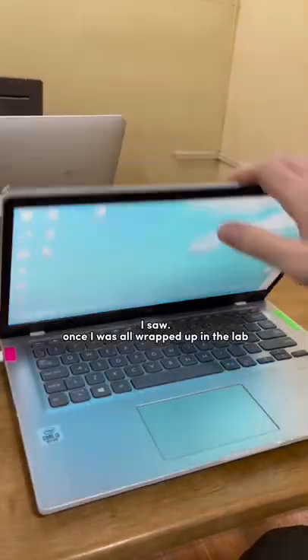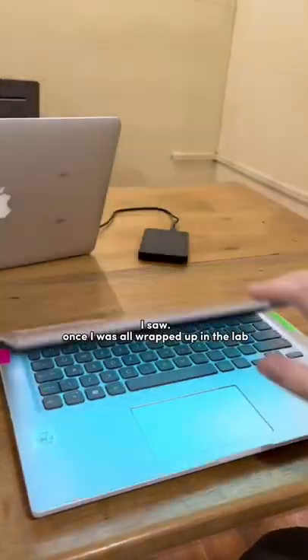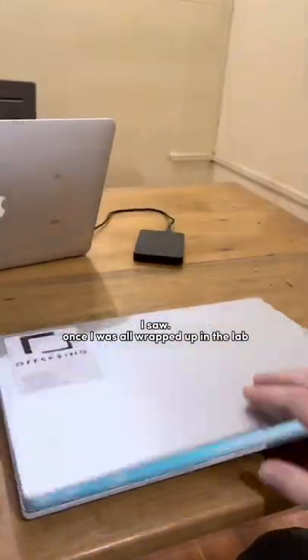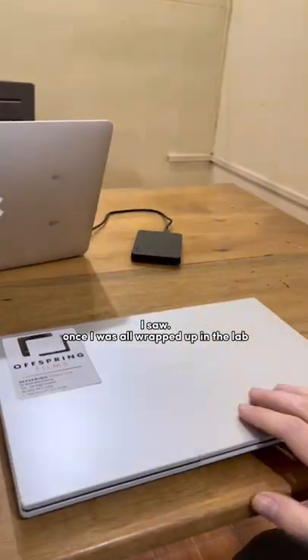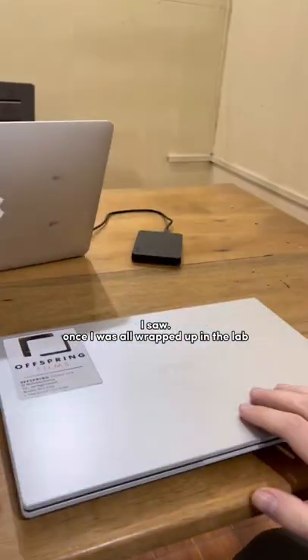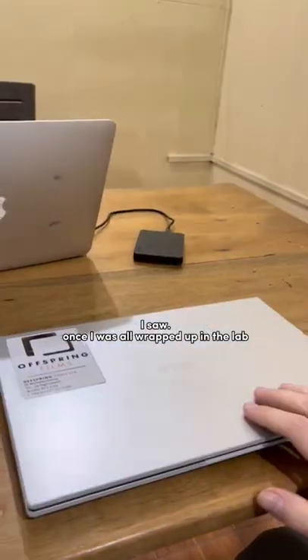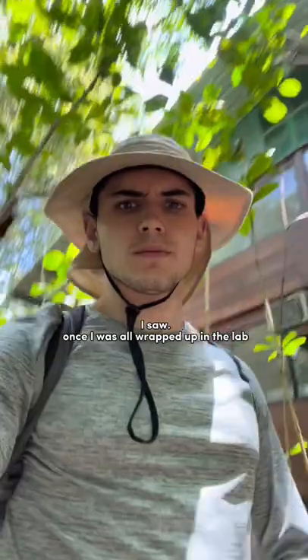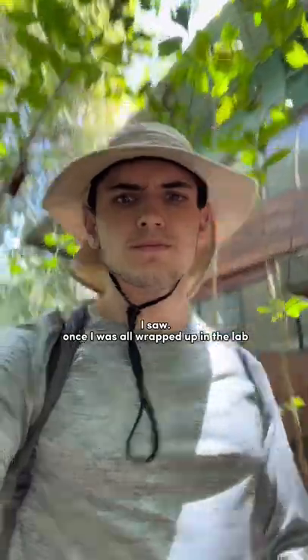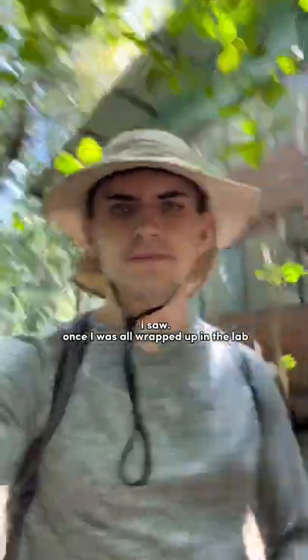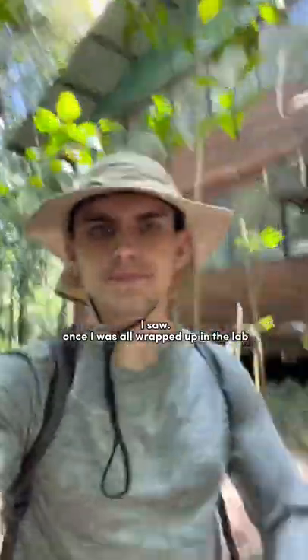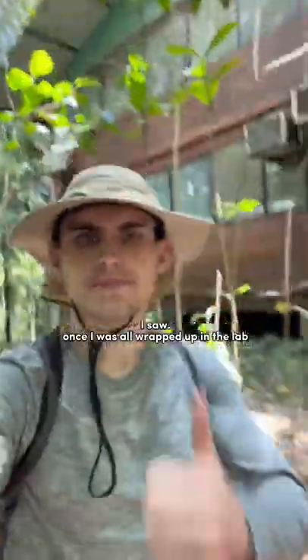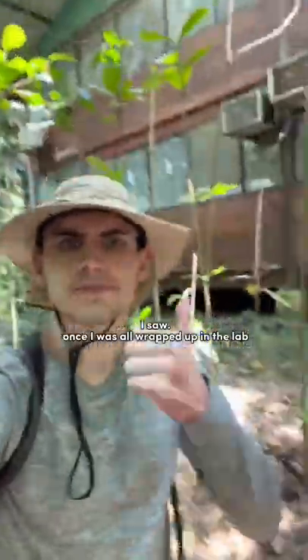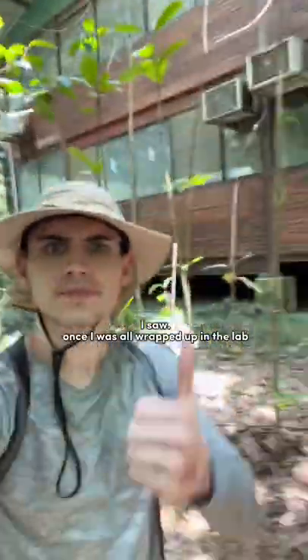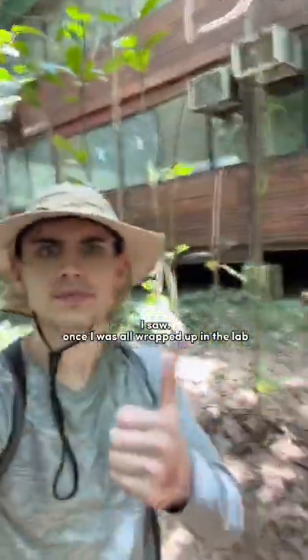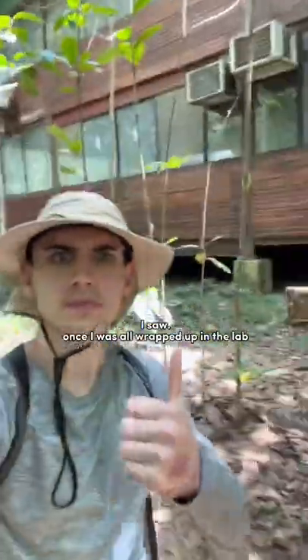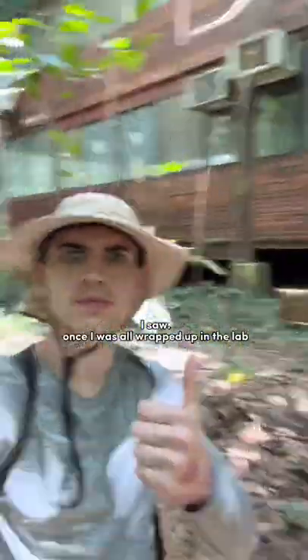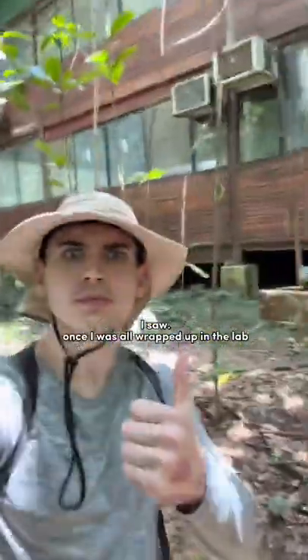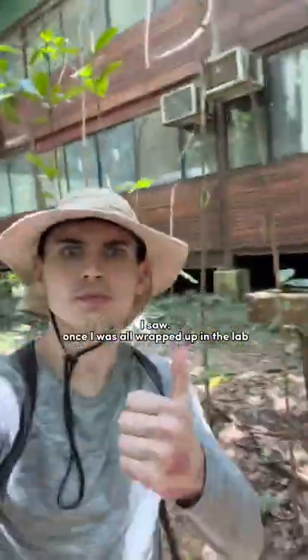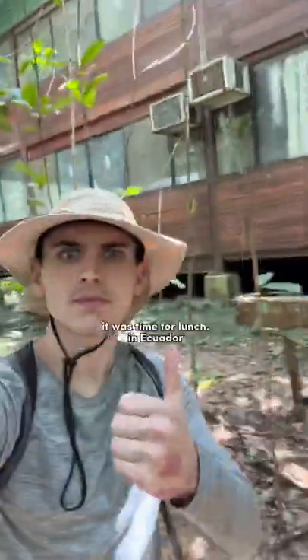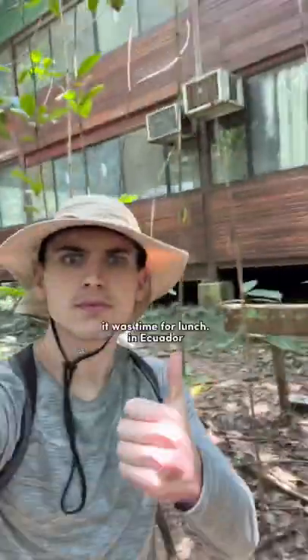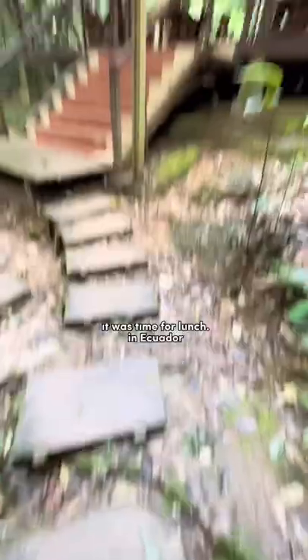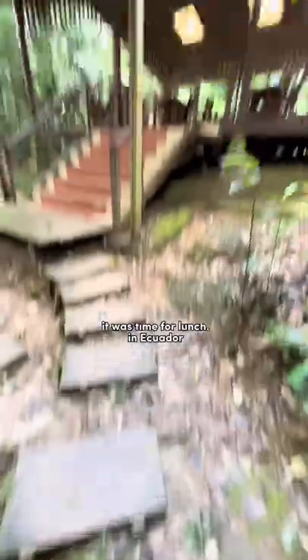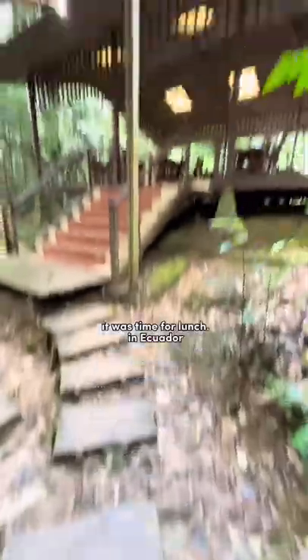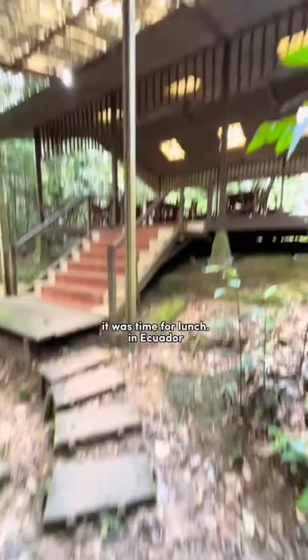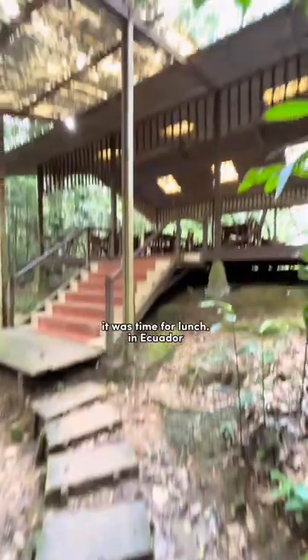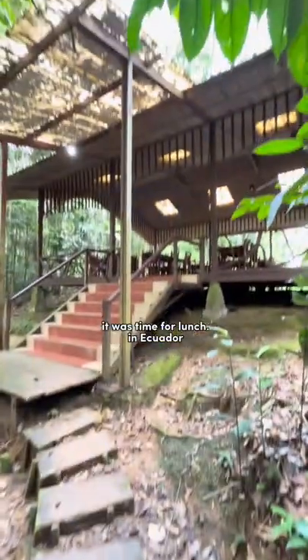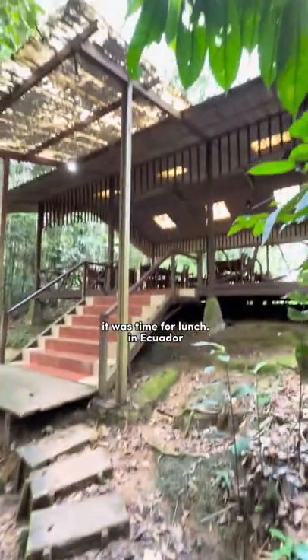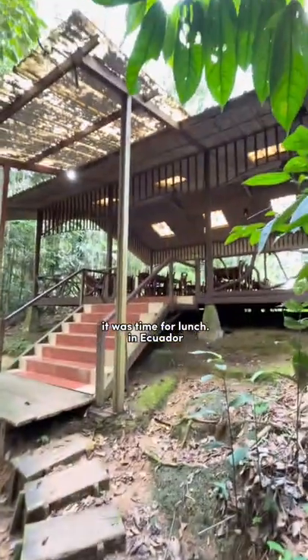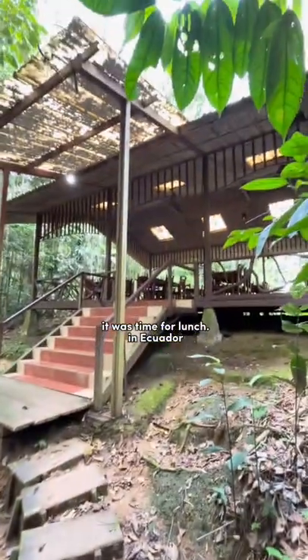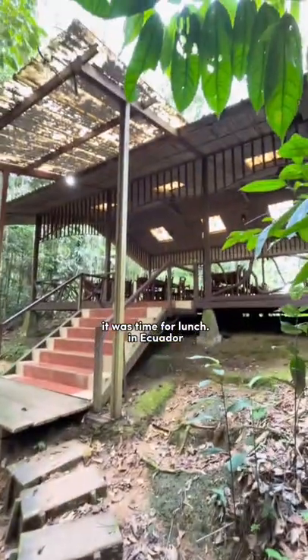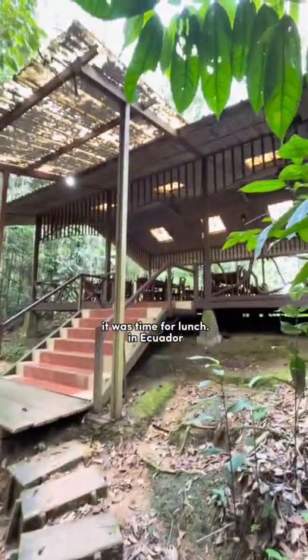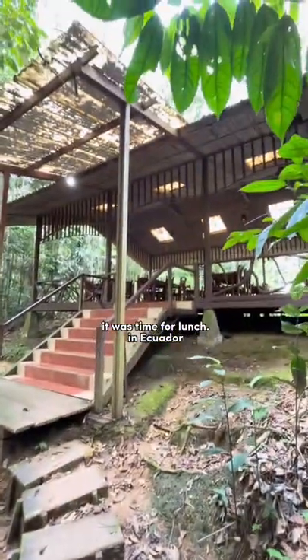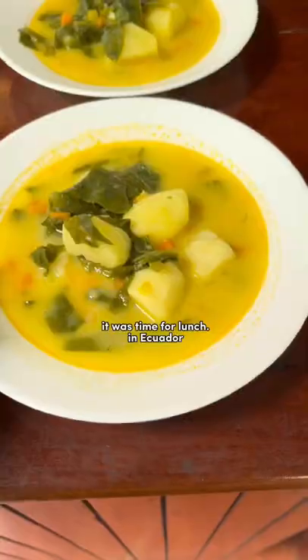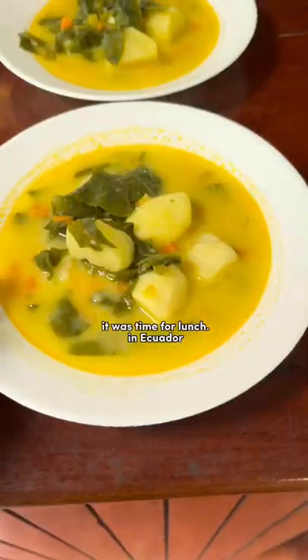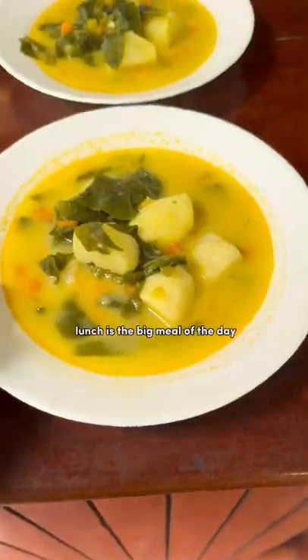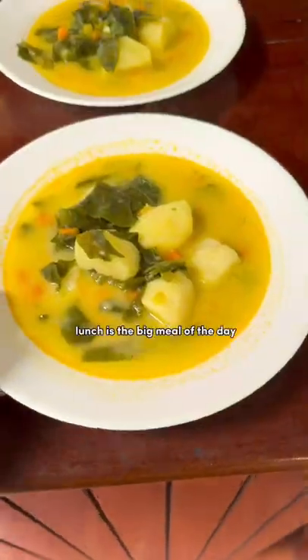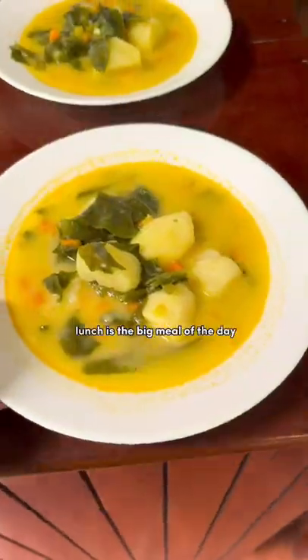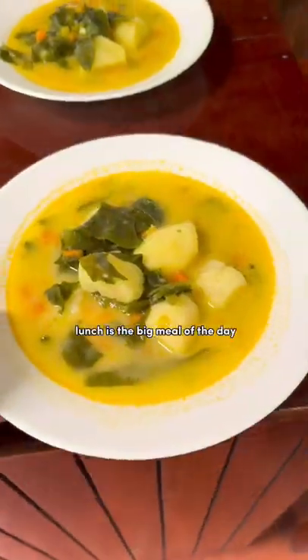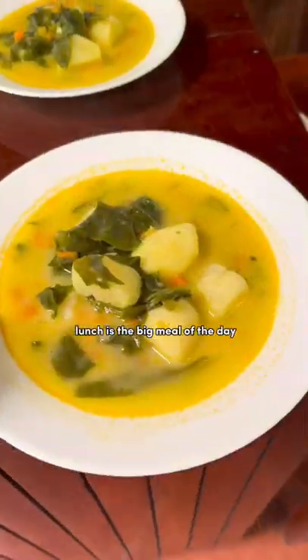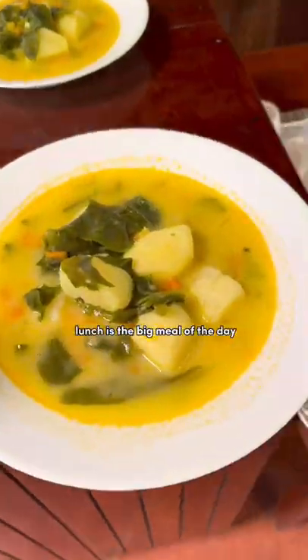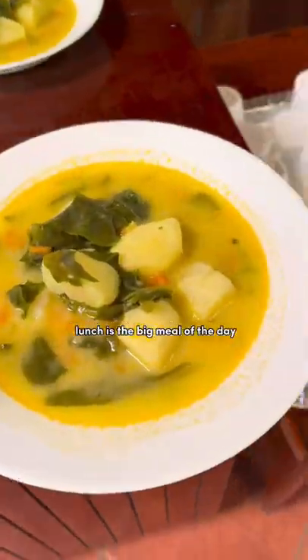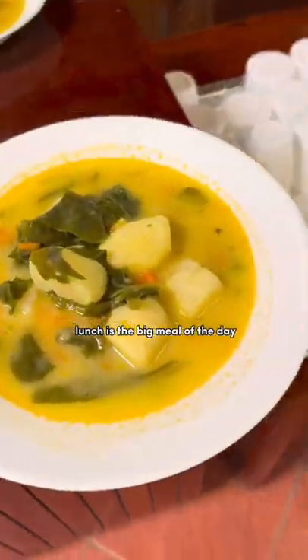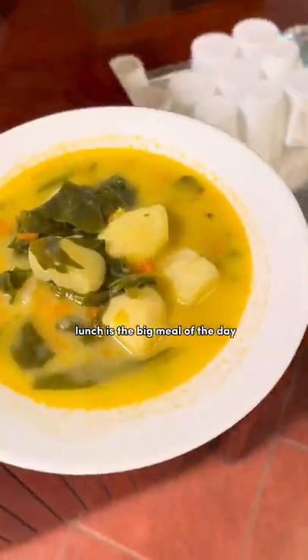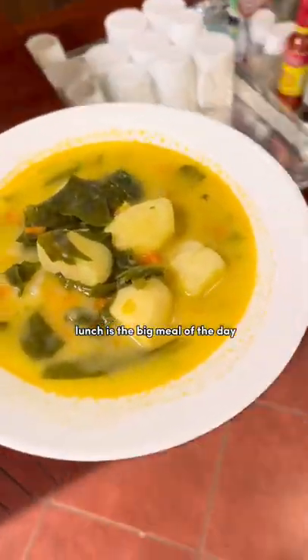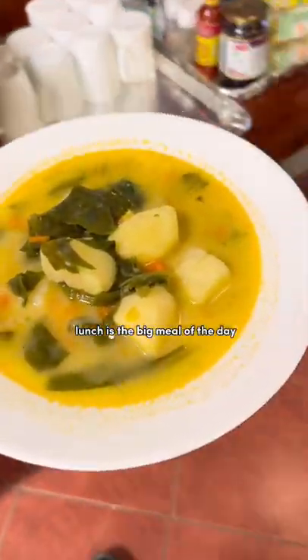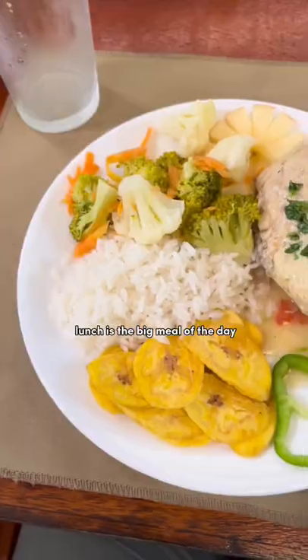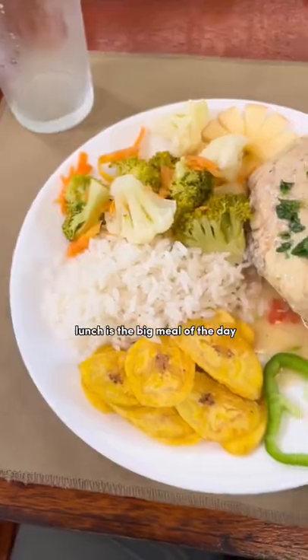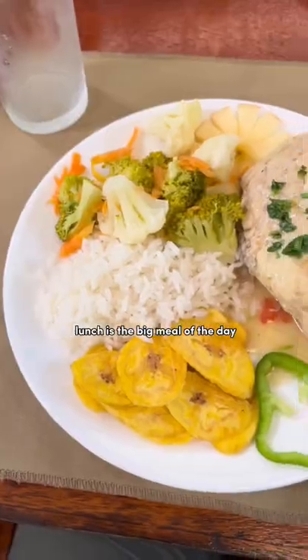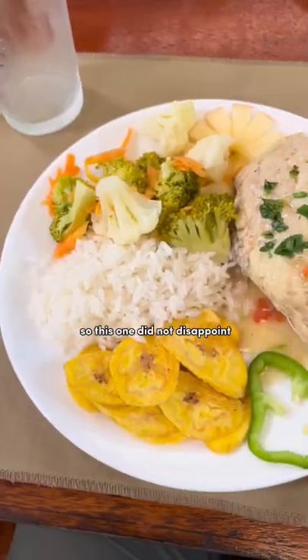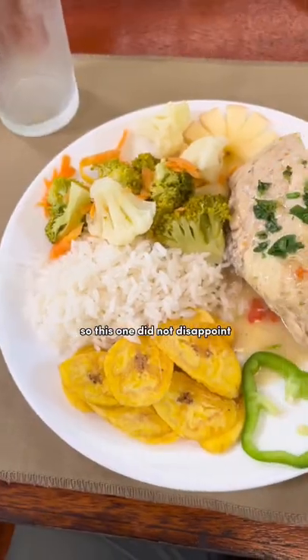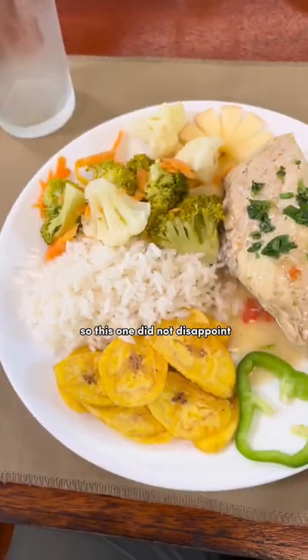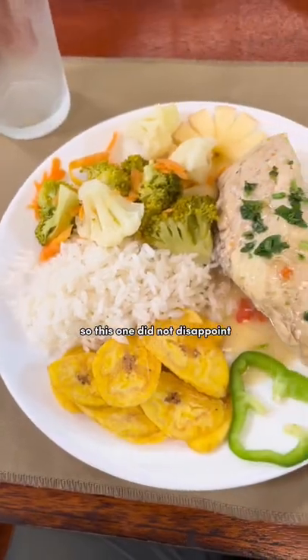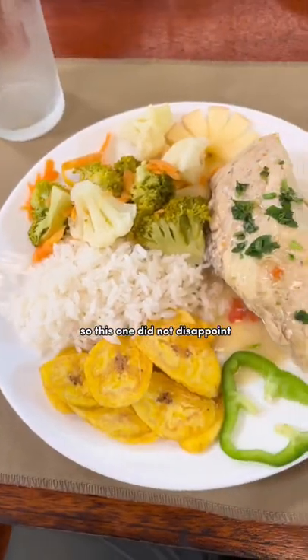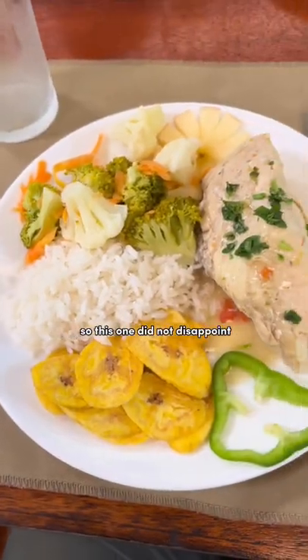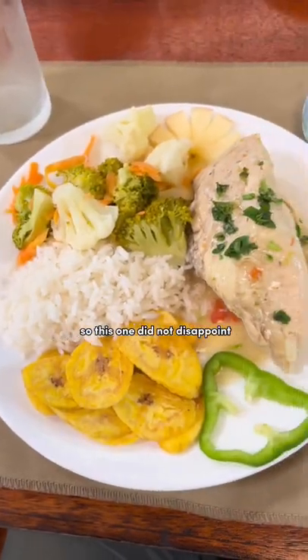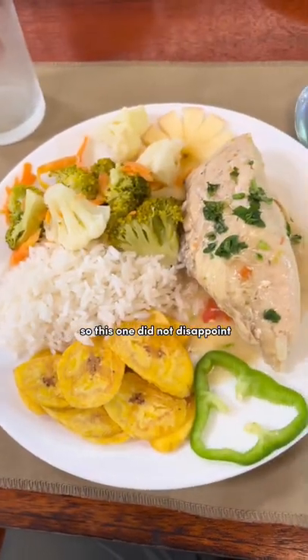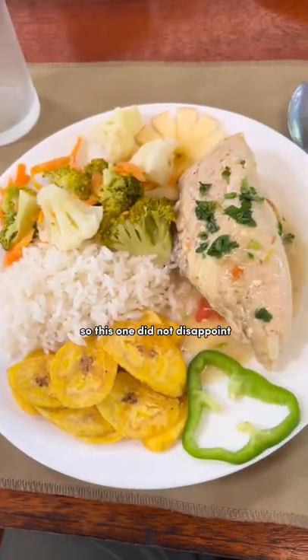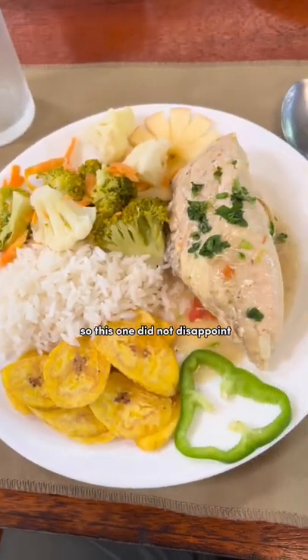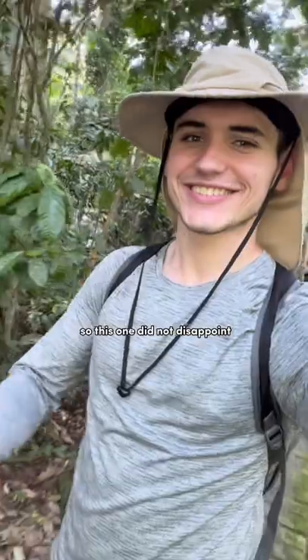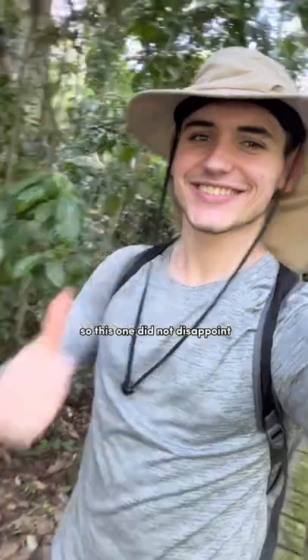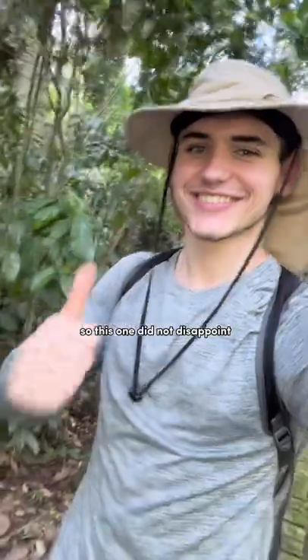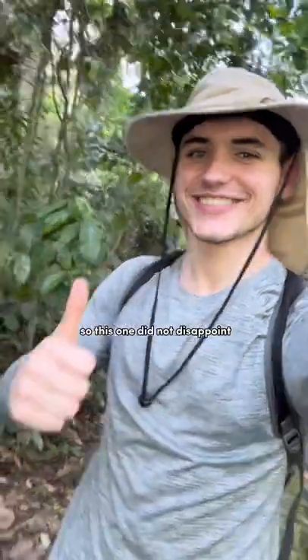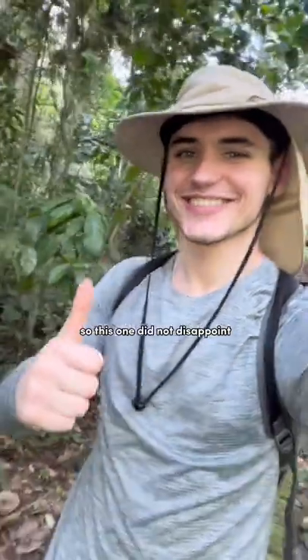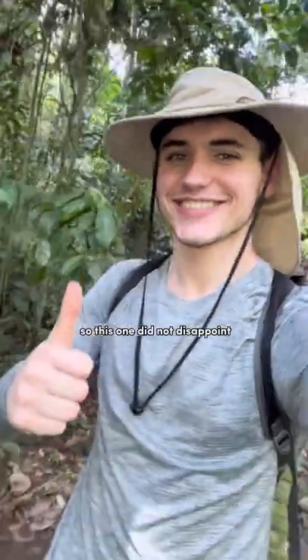Once I was all wrapped up in the lab, it was time for lunch. In Ecuador, lunch is the big meal of the day, so this one did not disappoint.